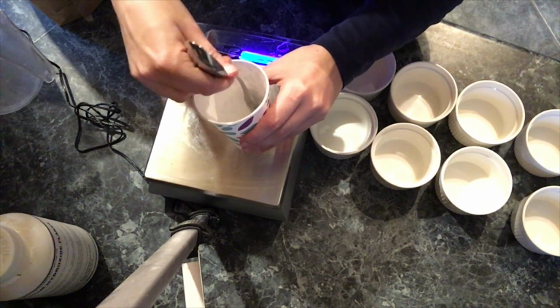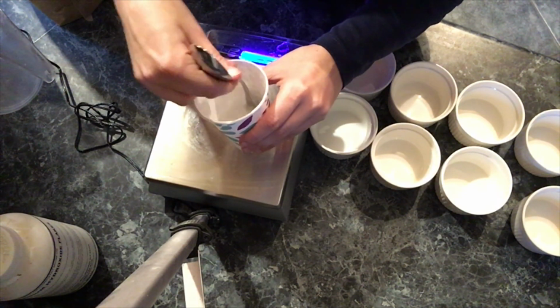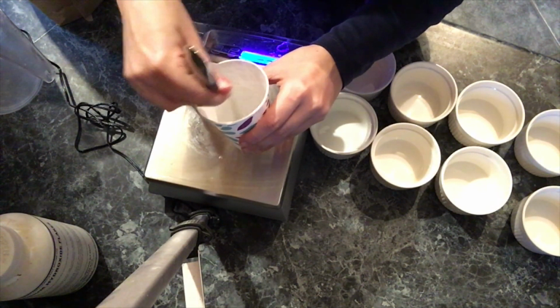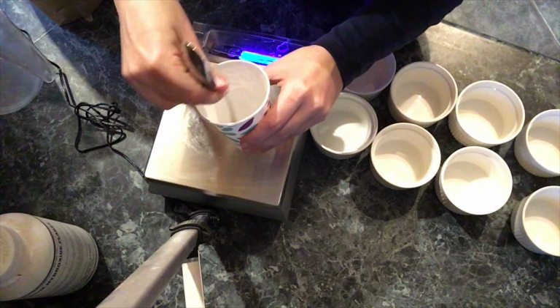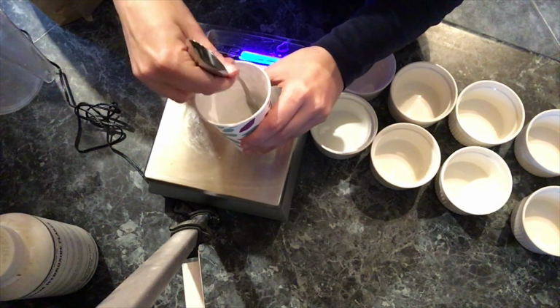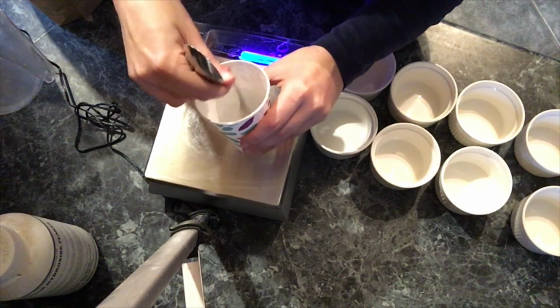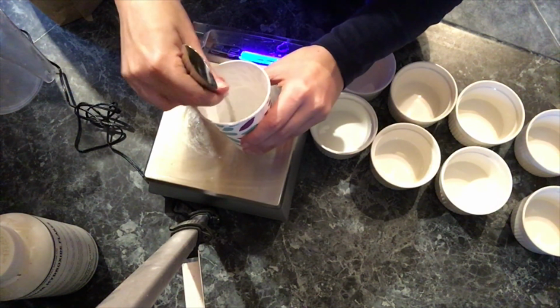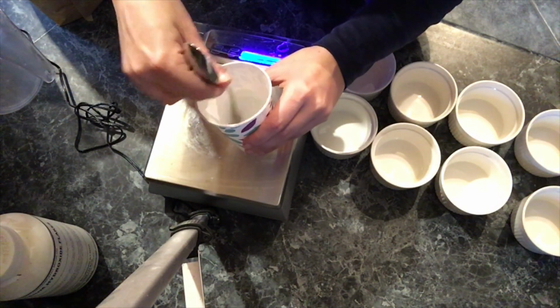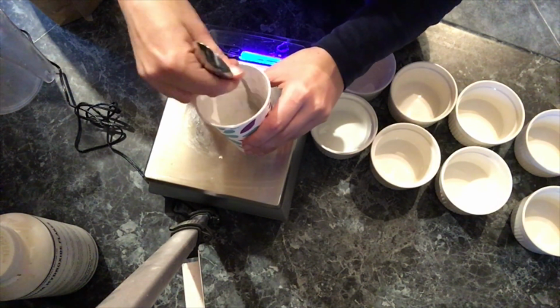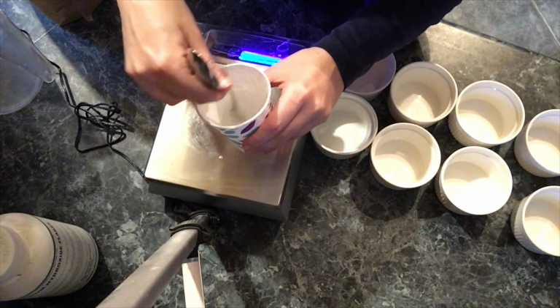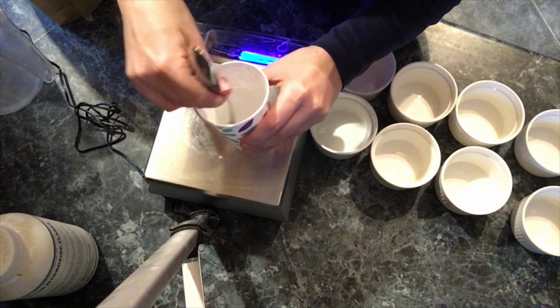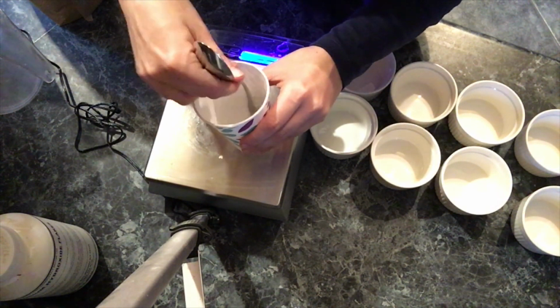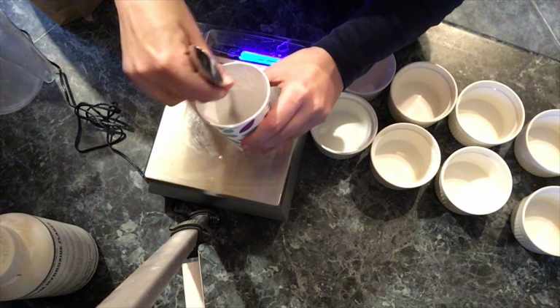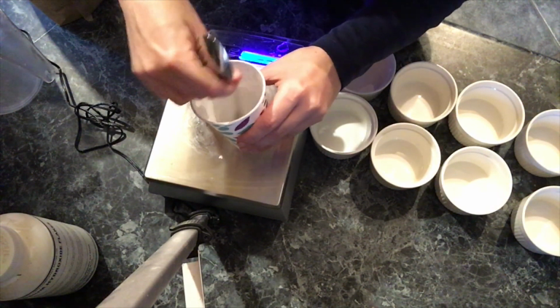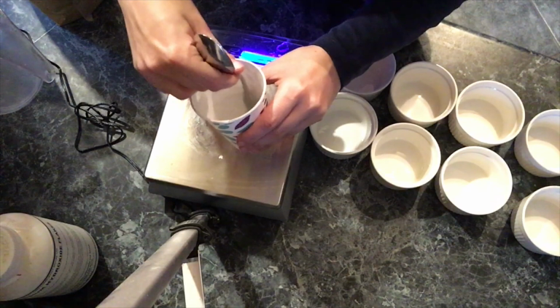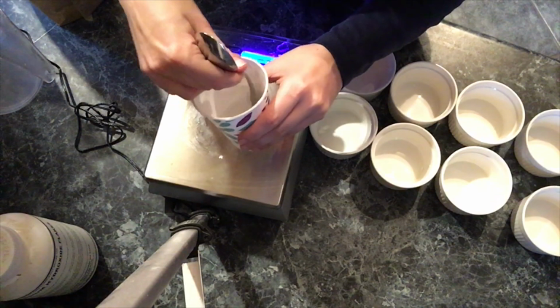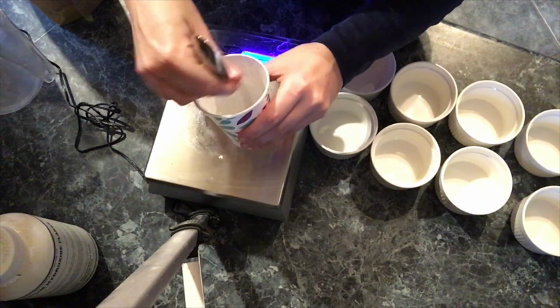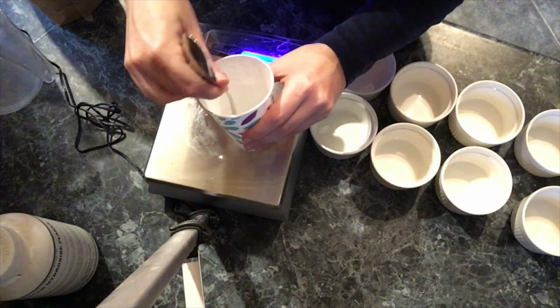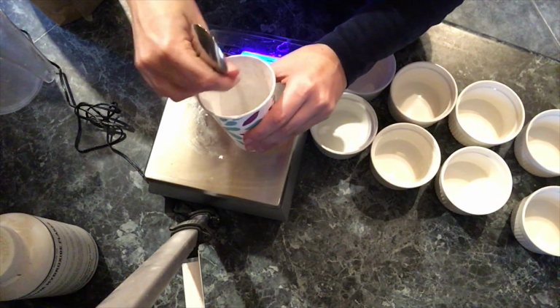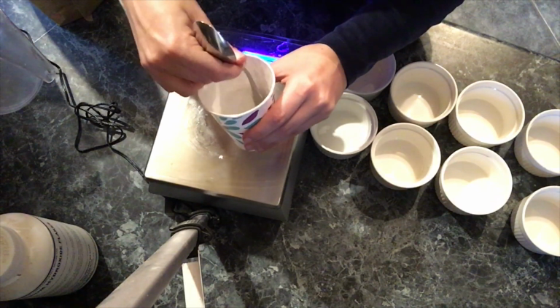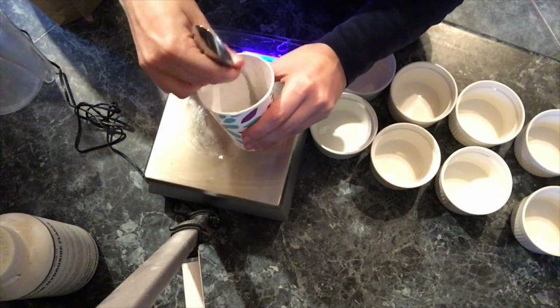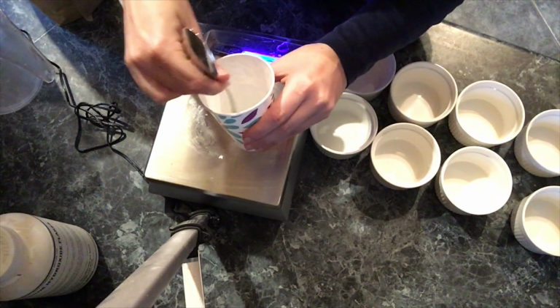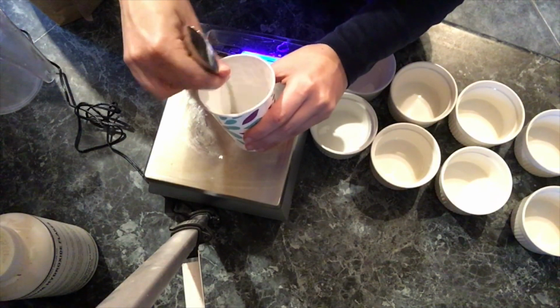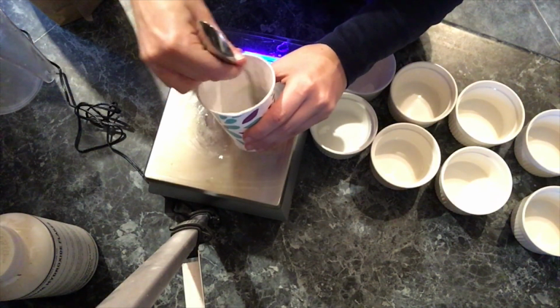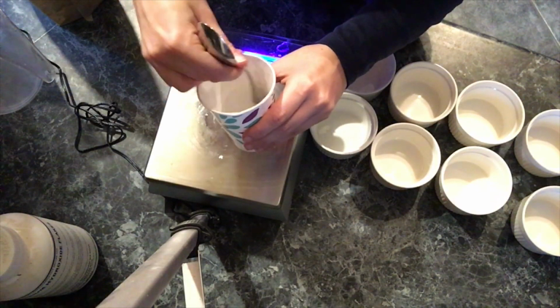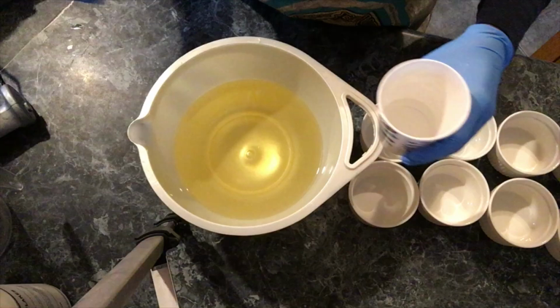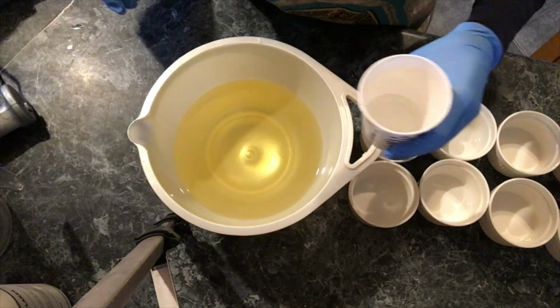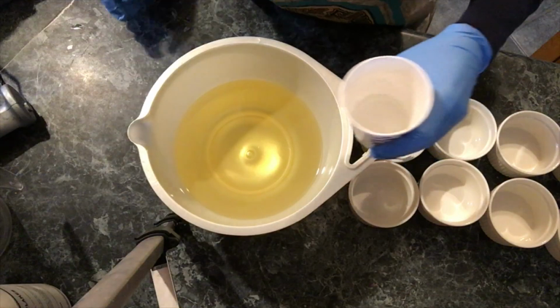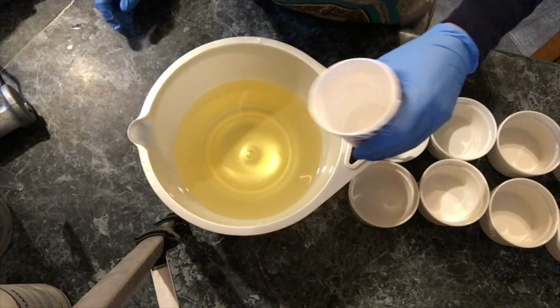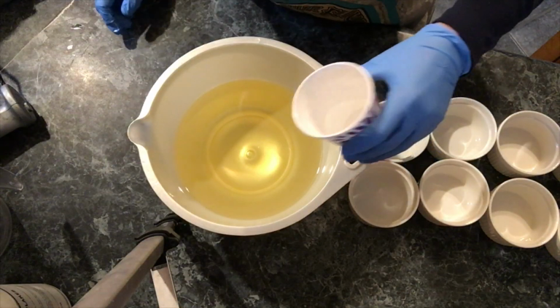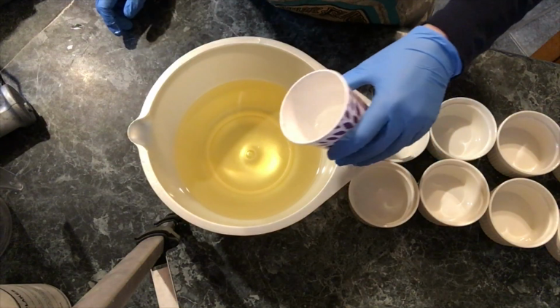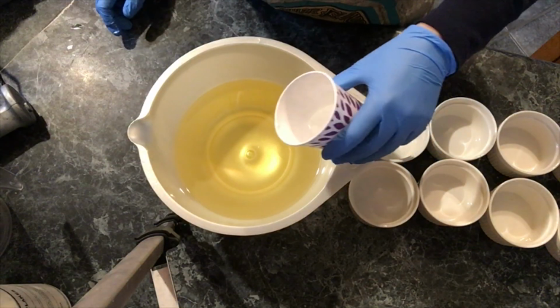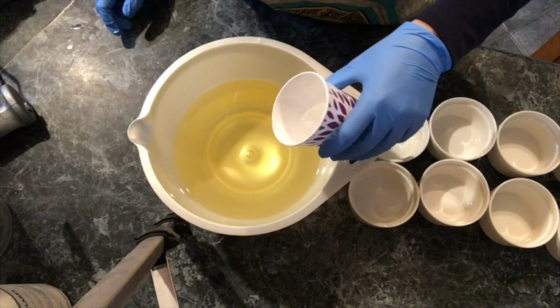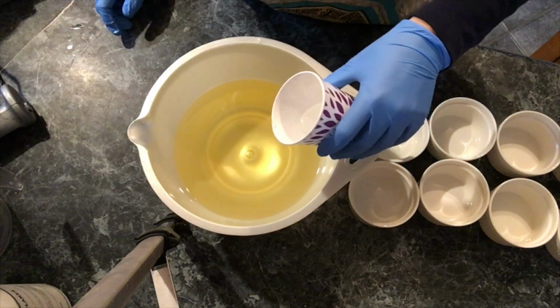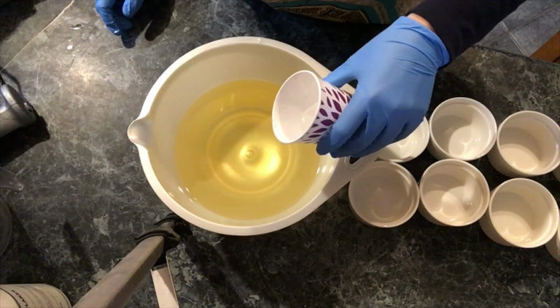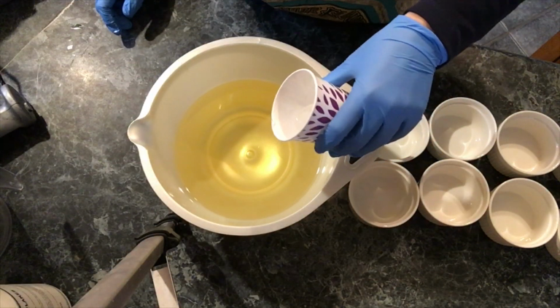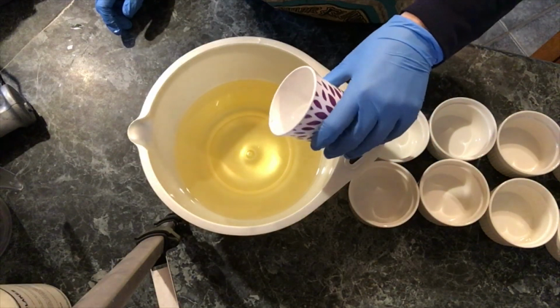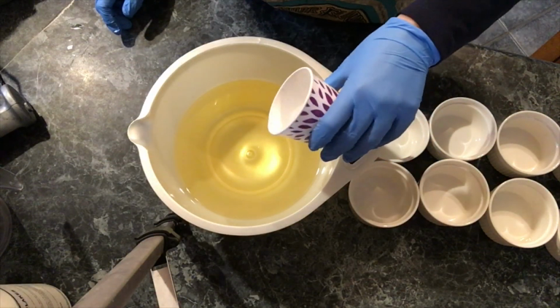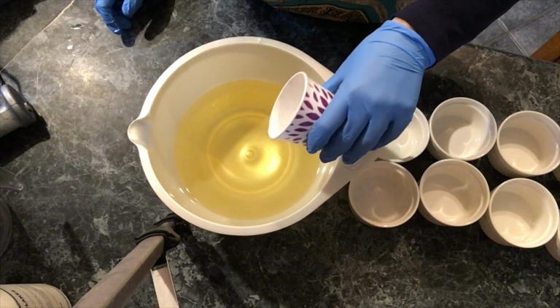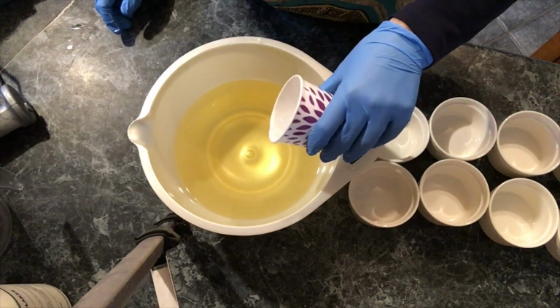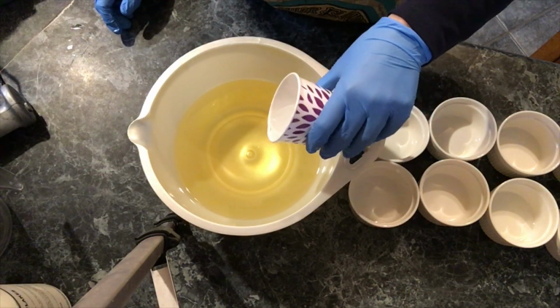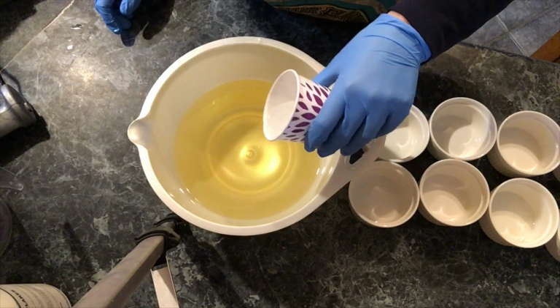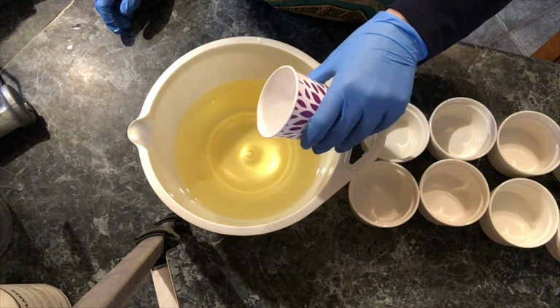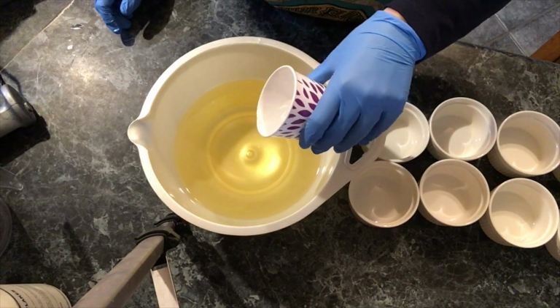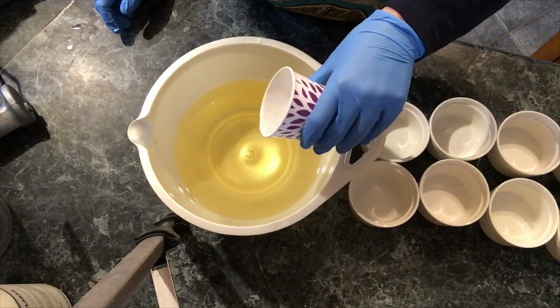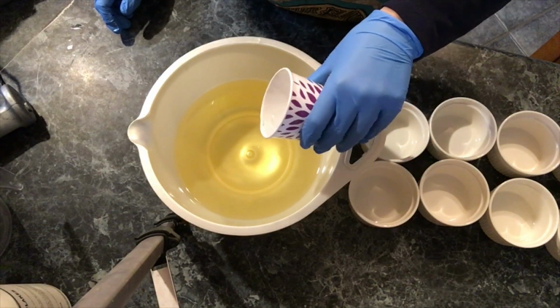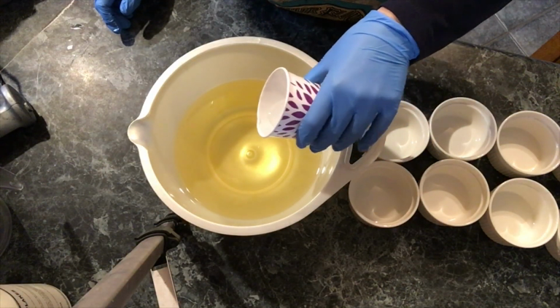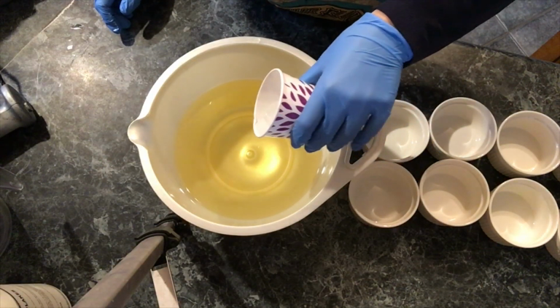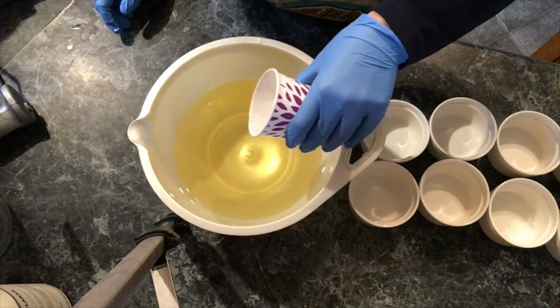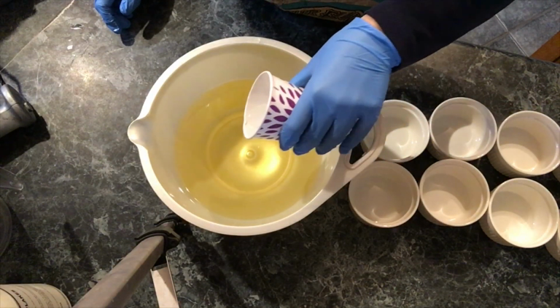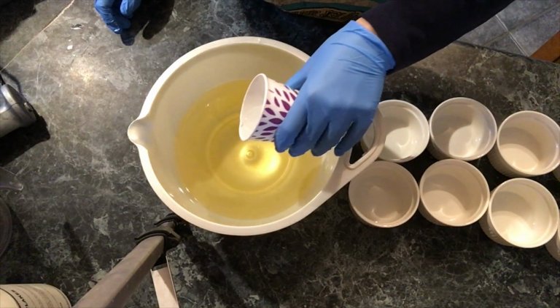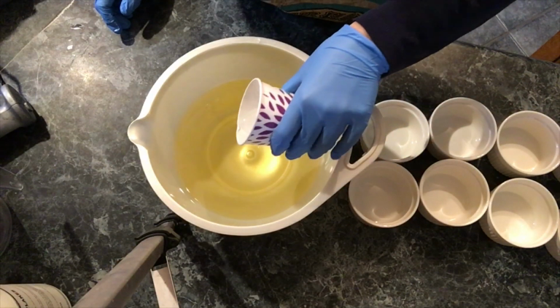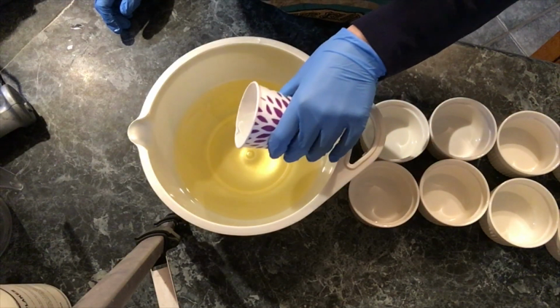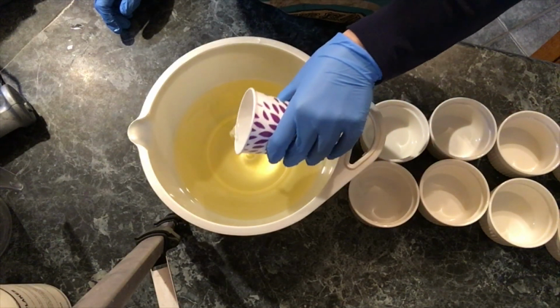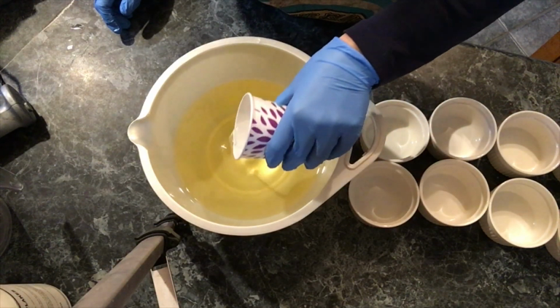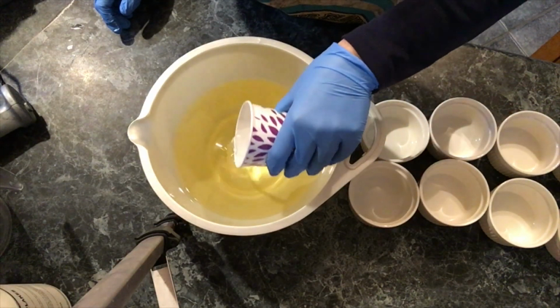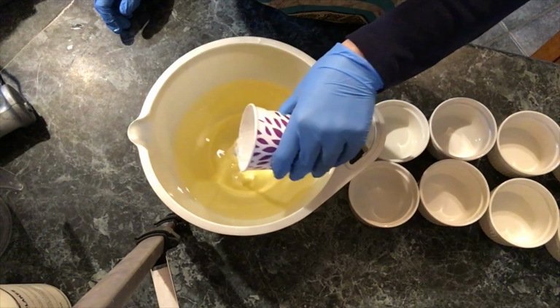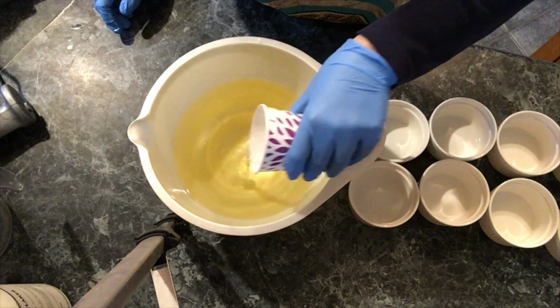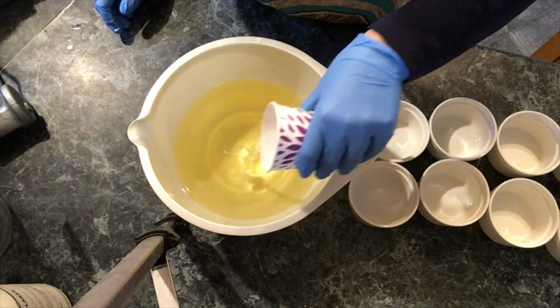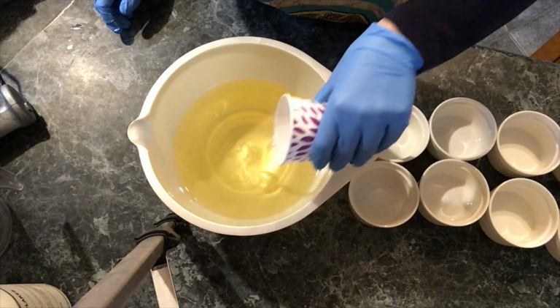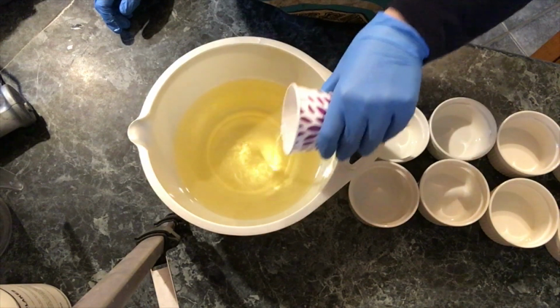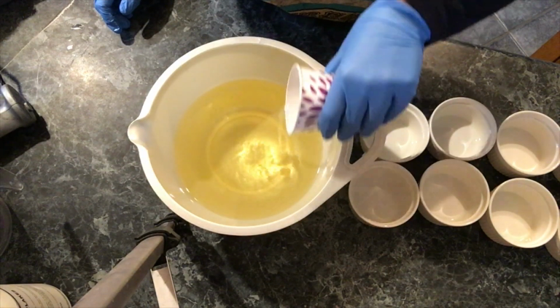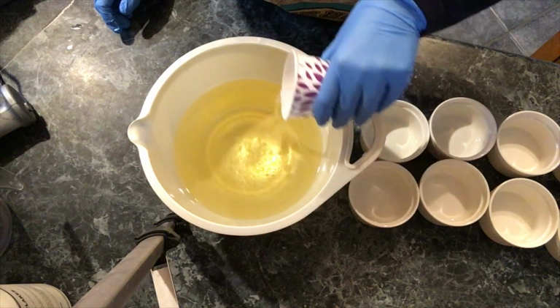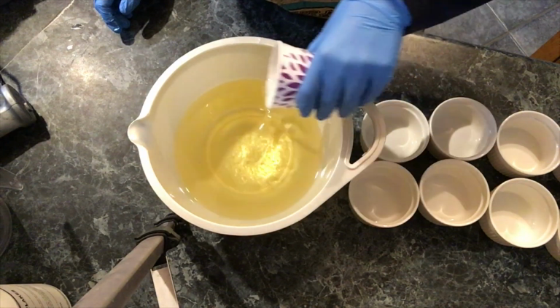I'm measuring 32 ounces of coconut oil, and now I'm going to add the citric acid solution directly to the oils.